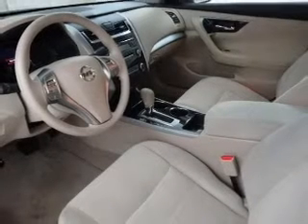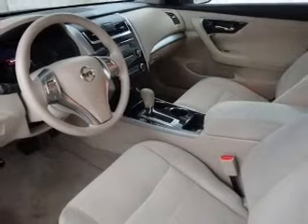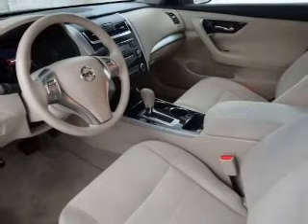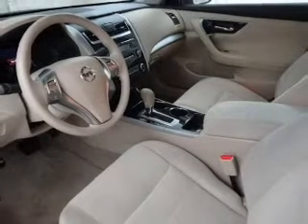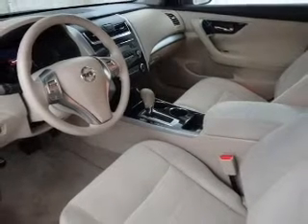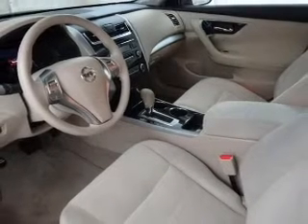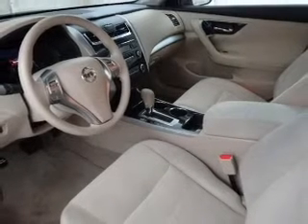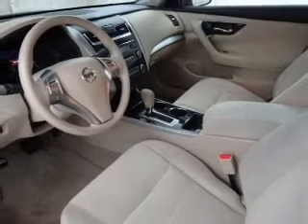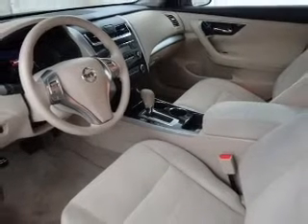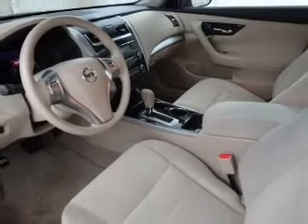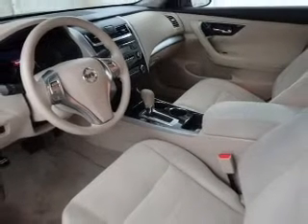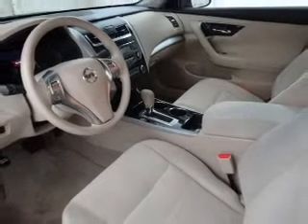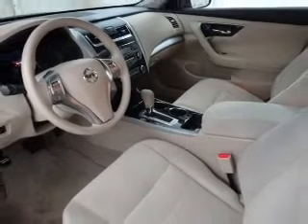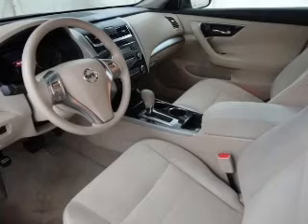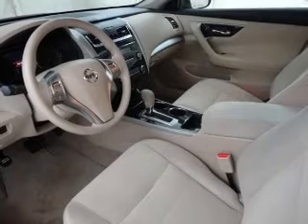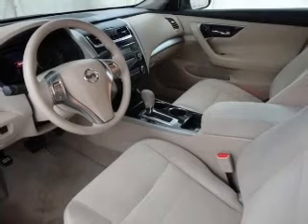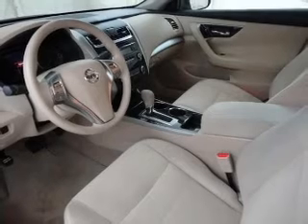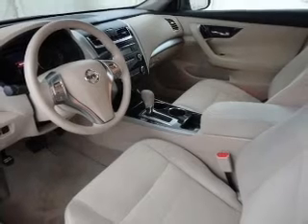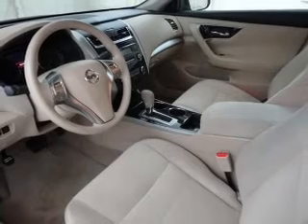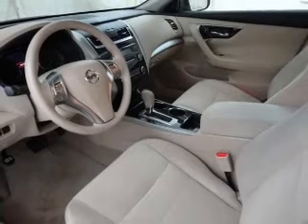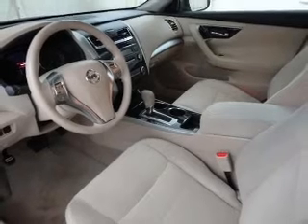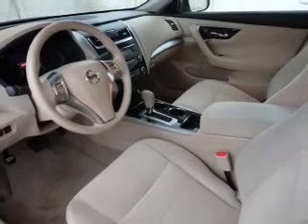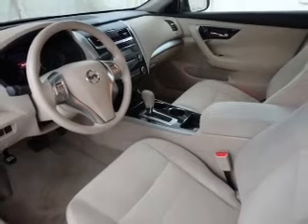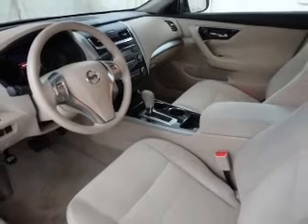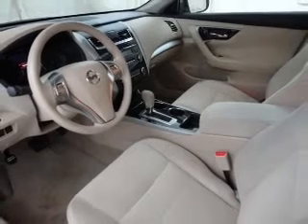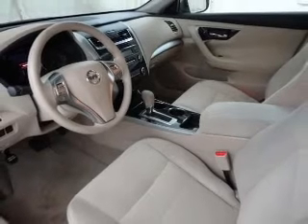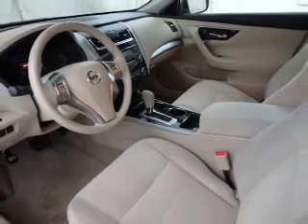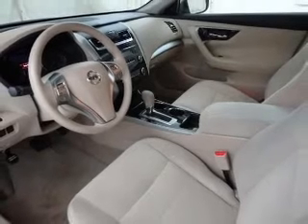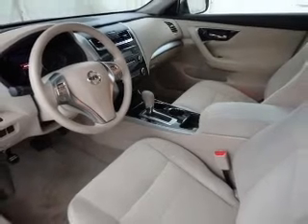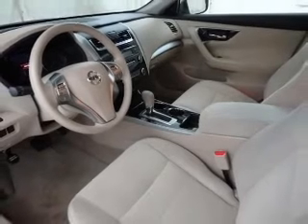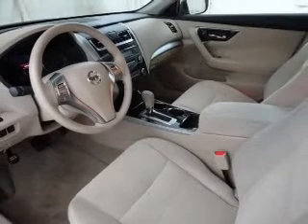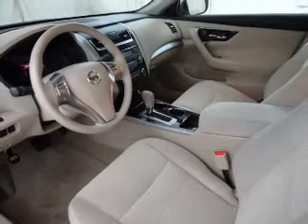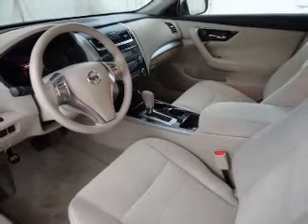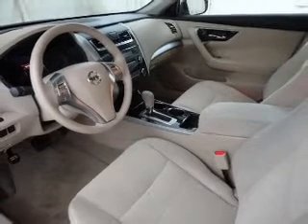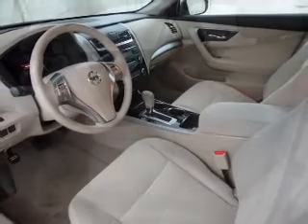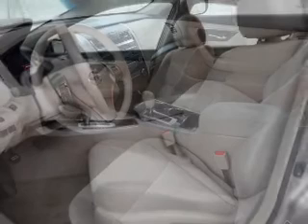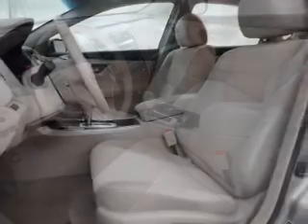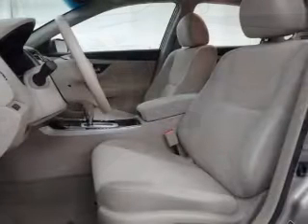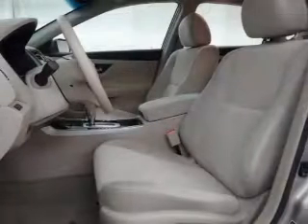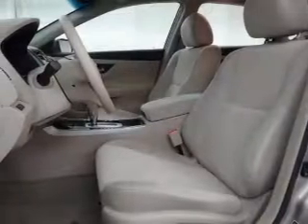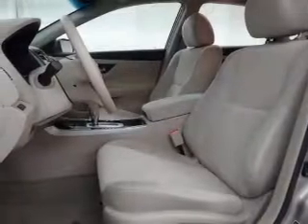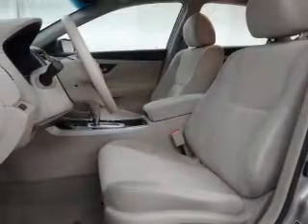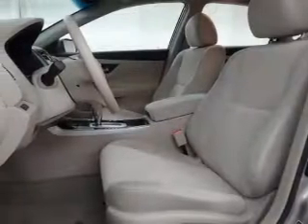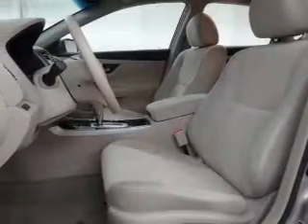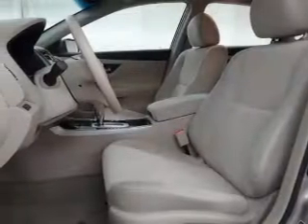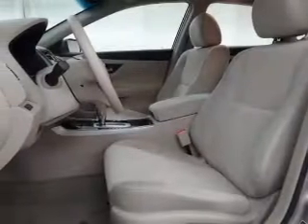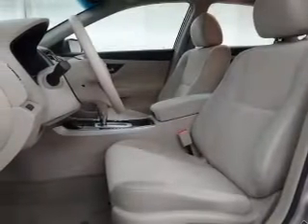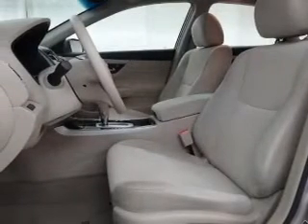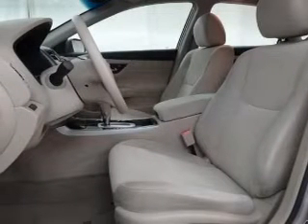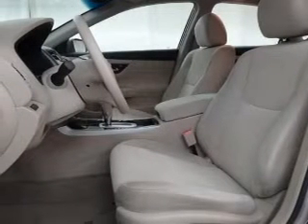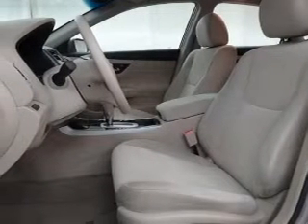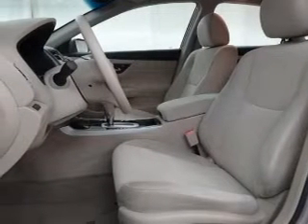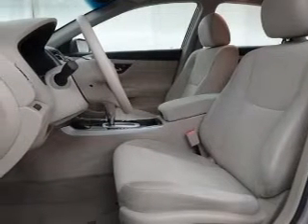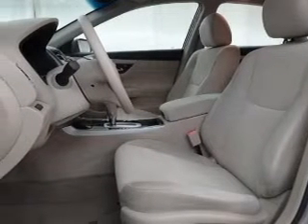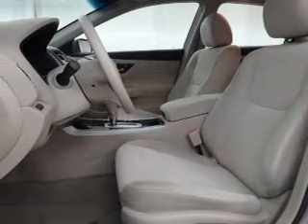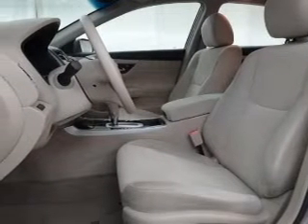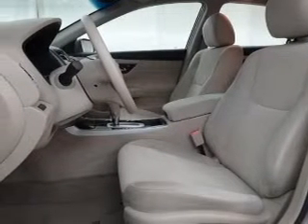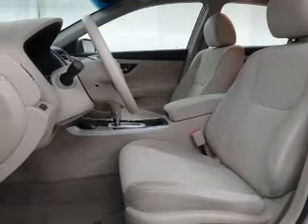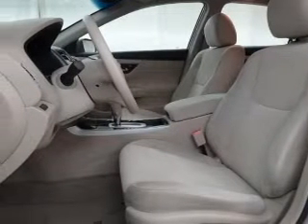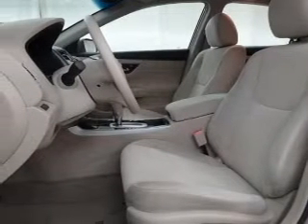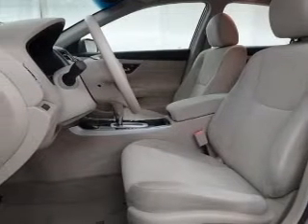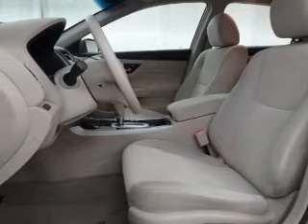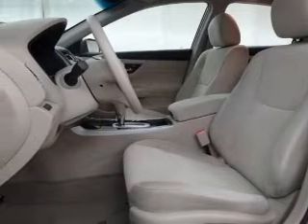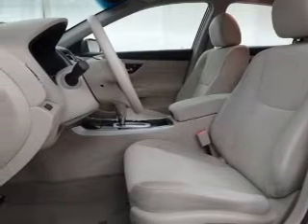Curtain head airbags. Passenger airbag. Side airbag. Traction control. Stability control. Independent suspension.